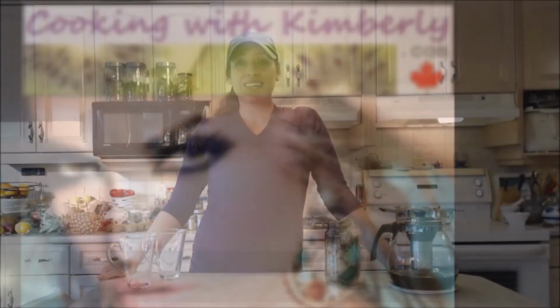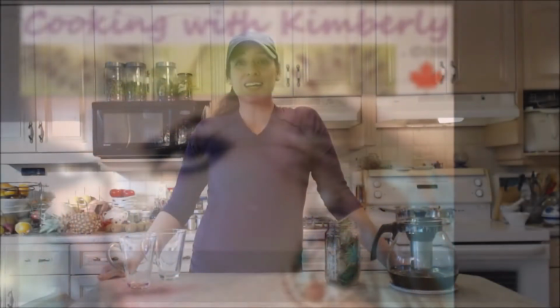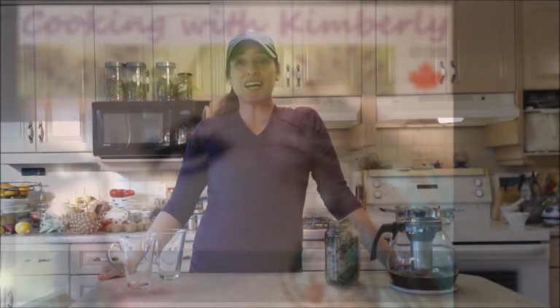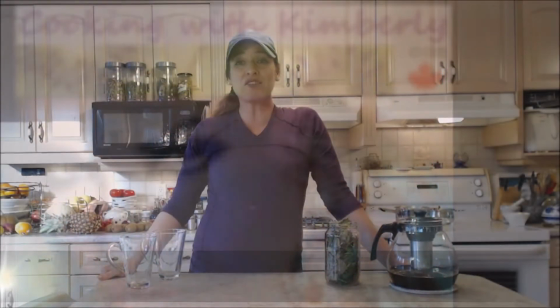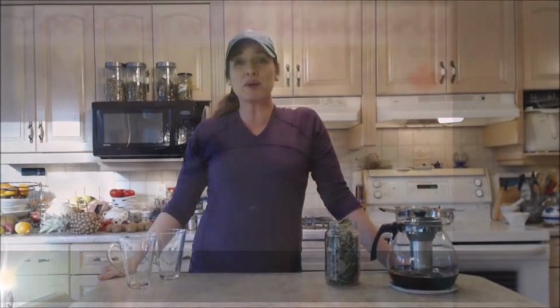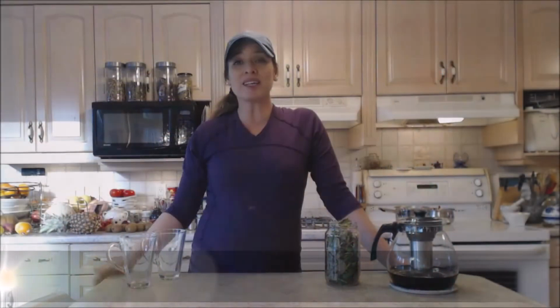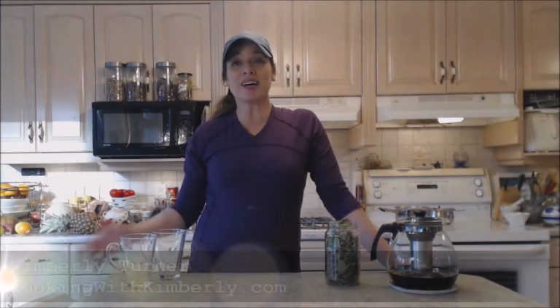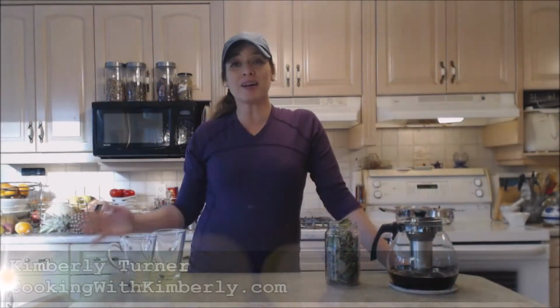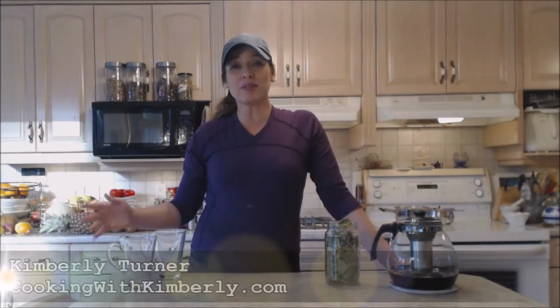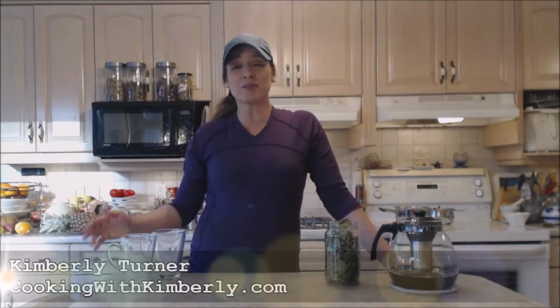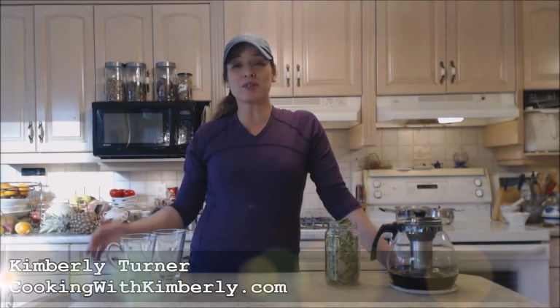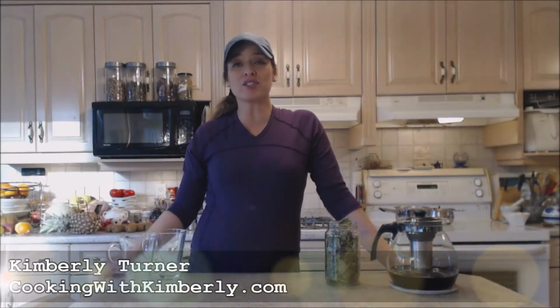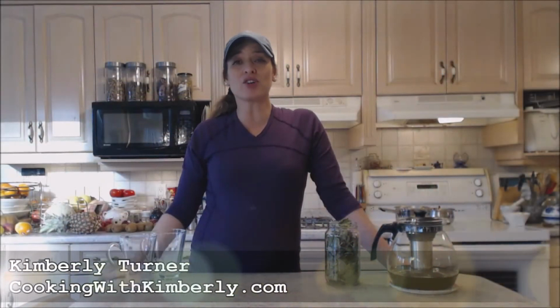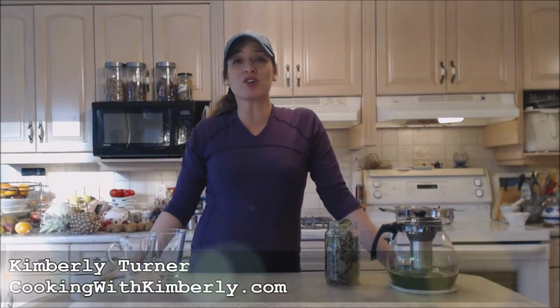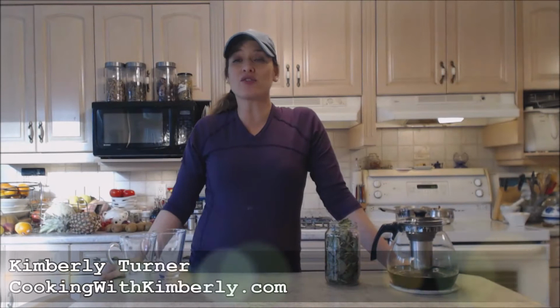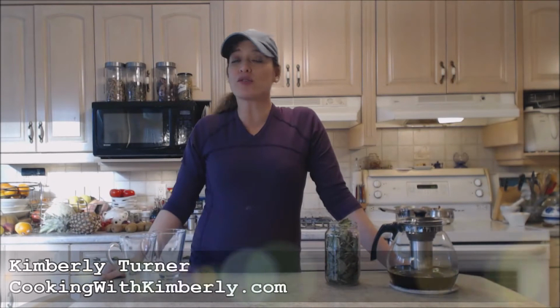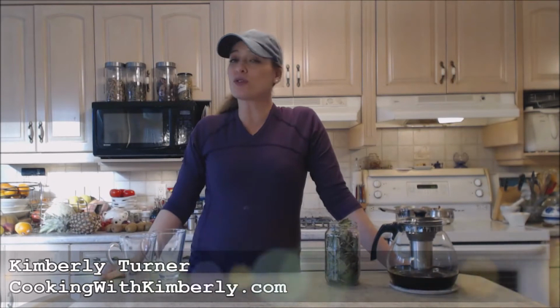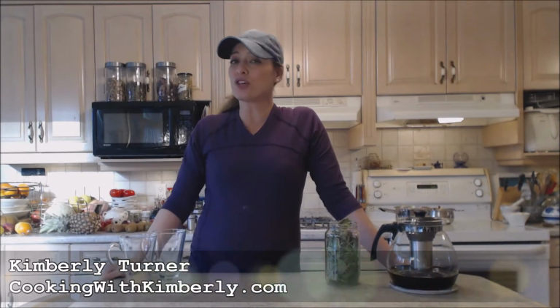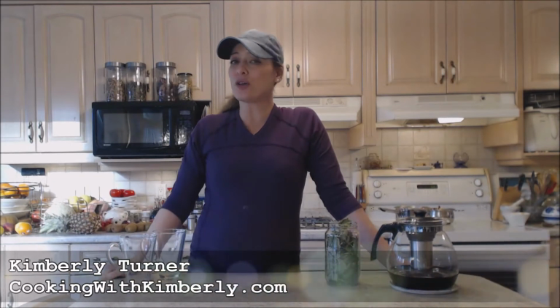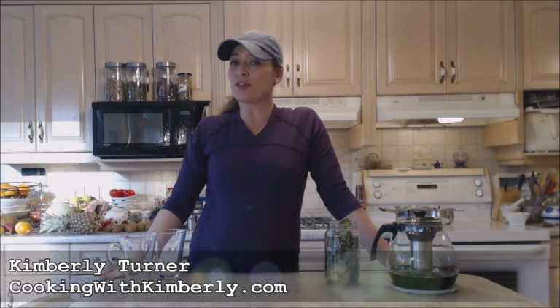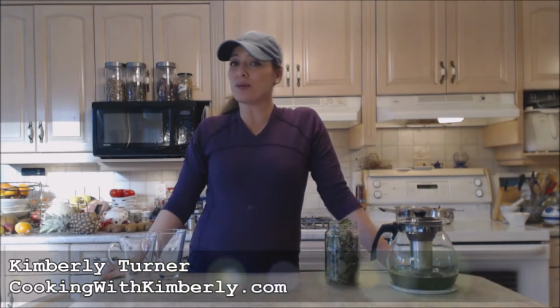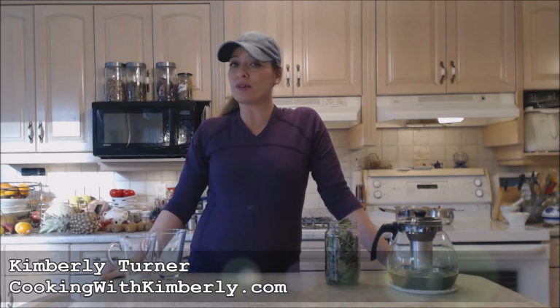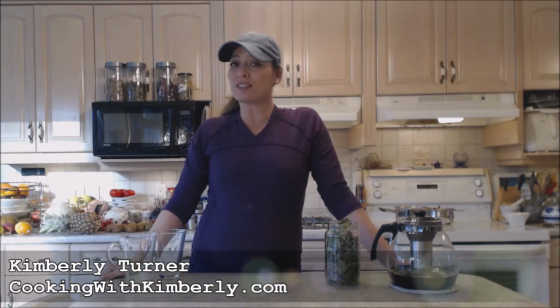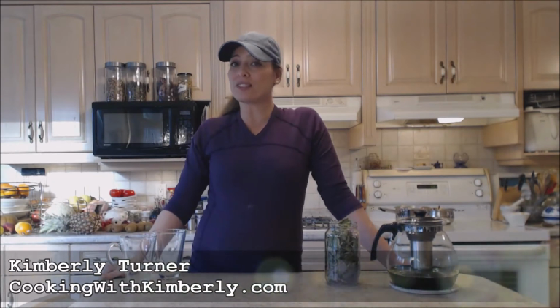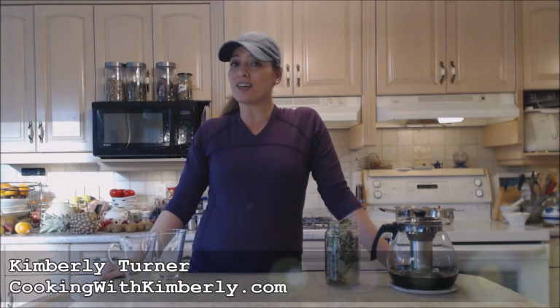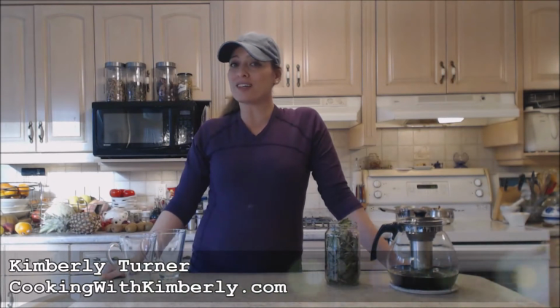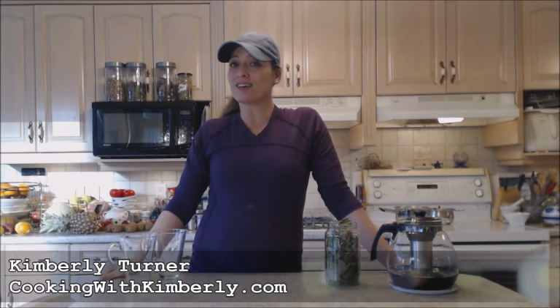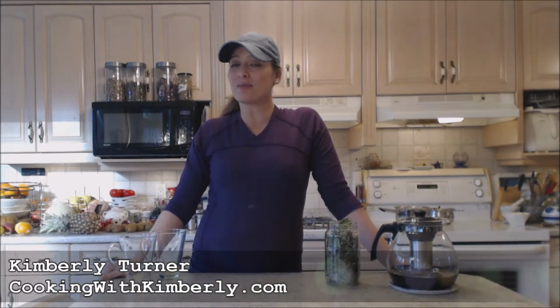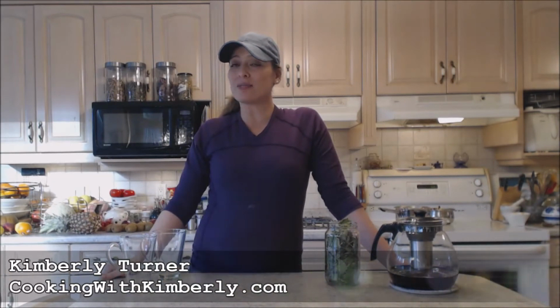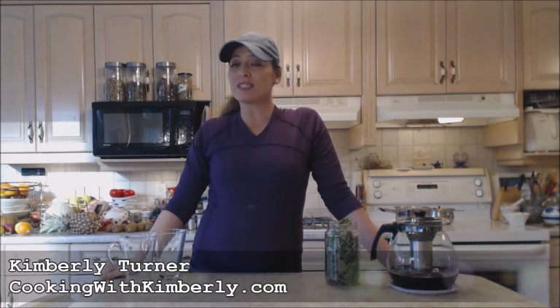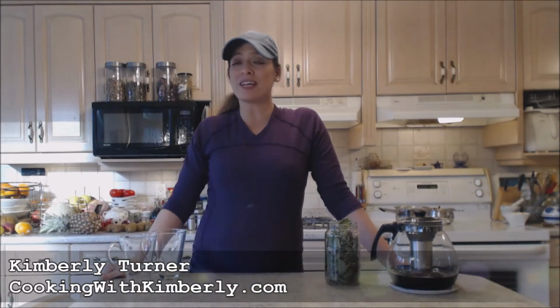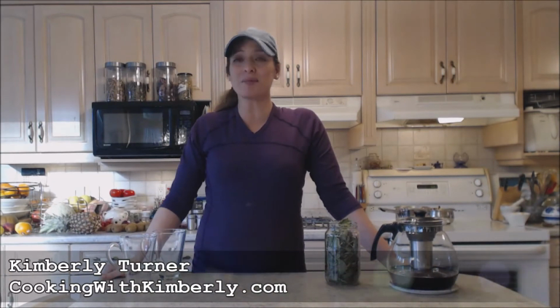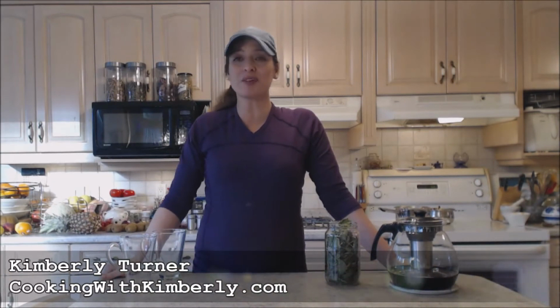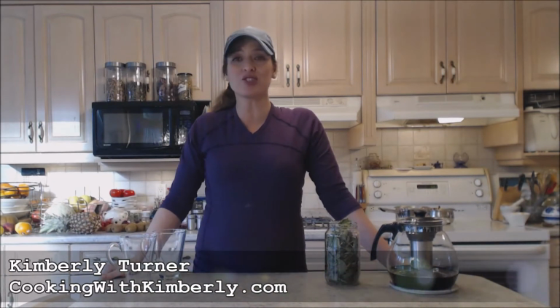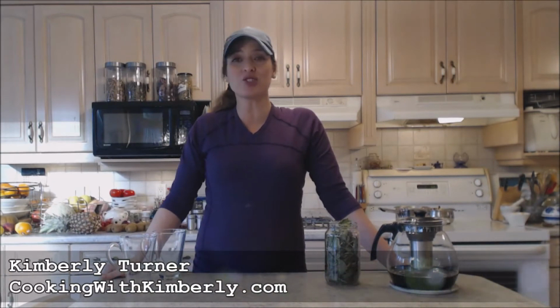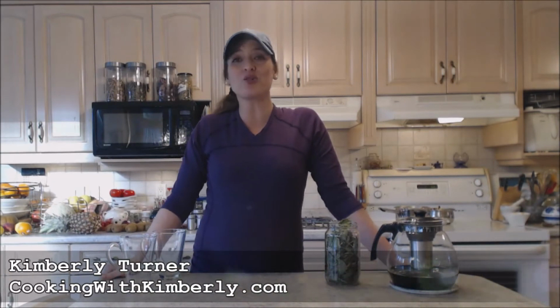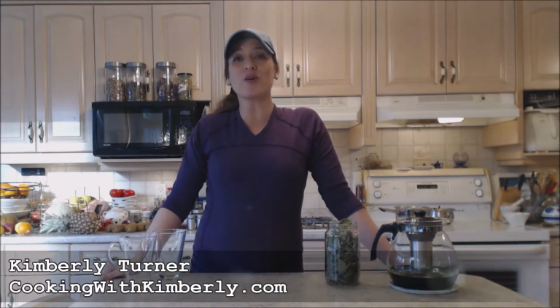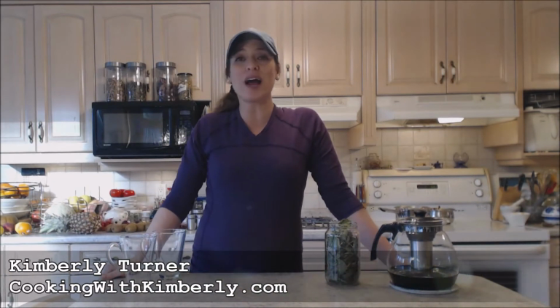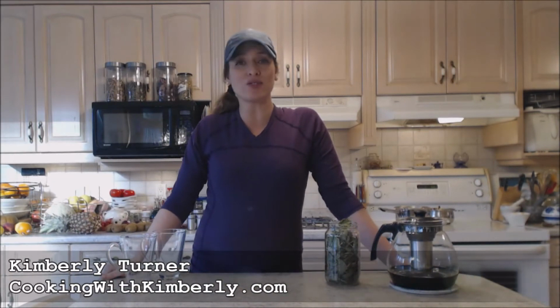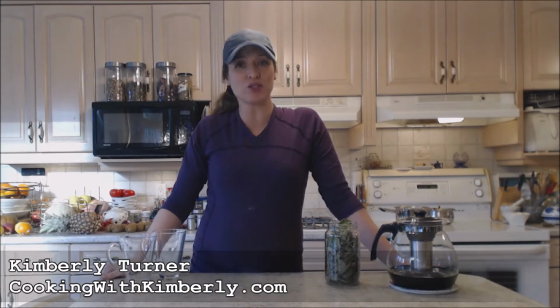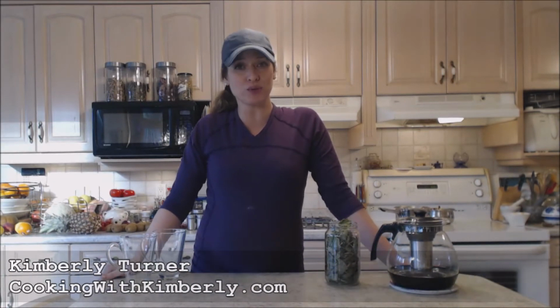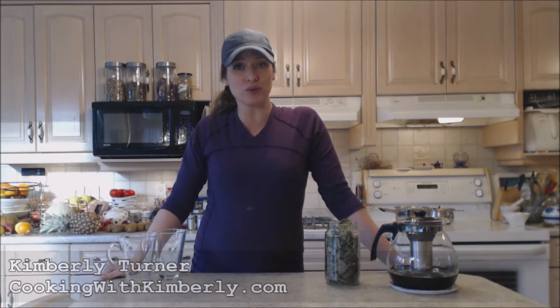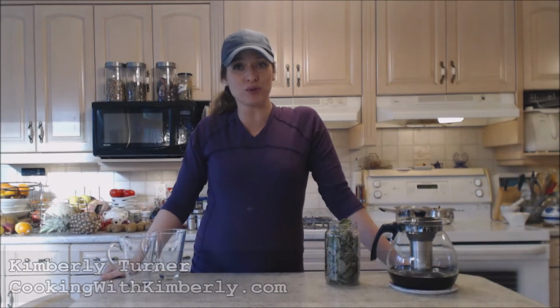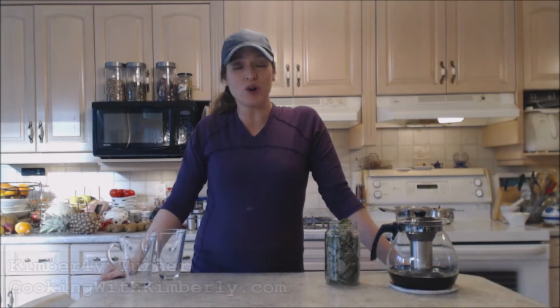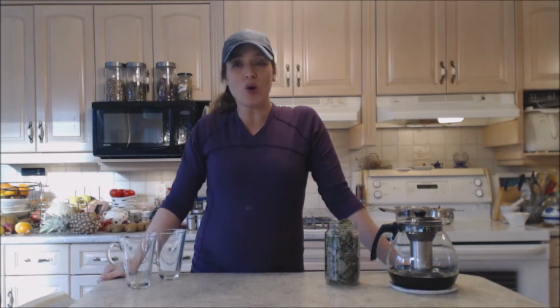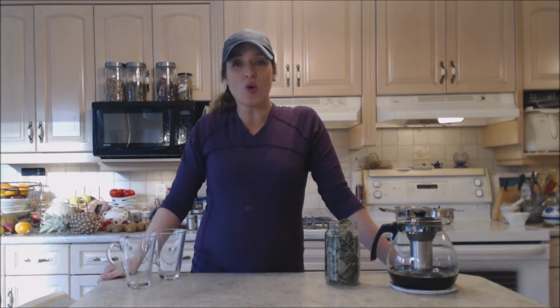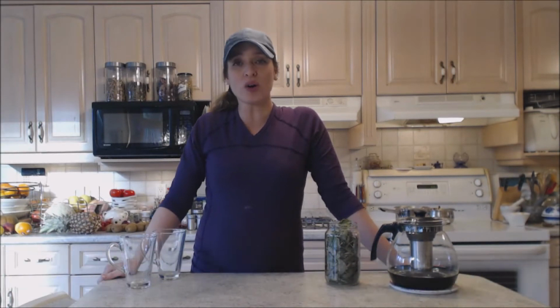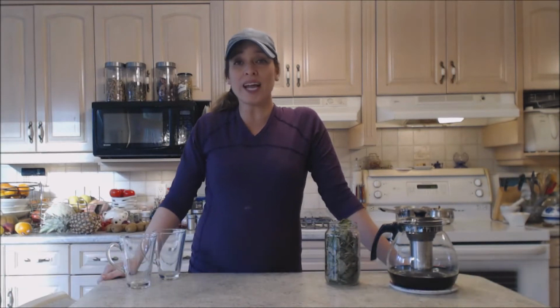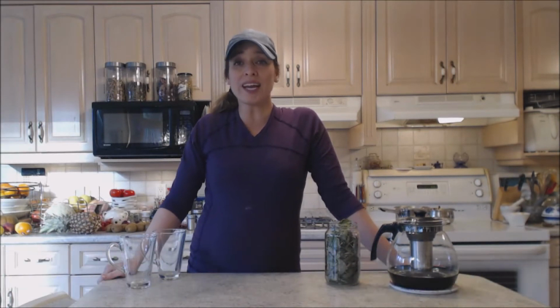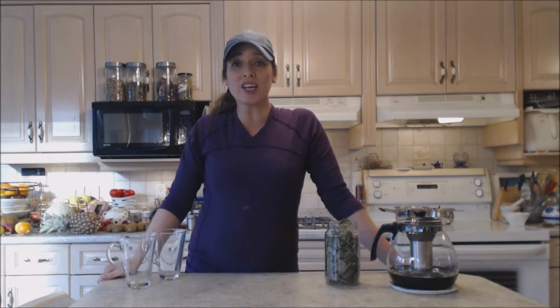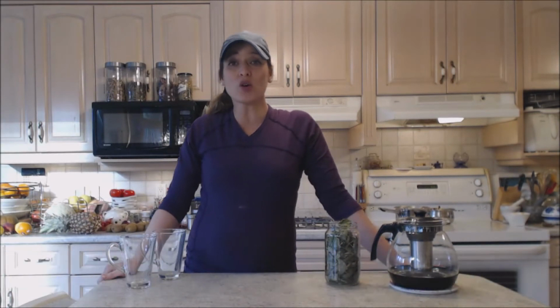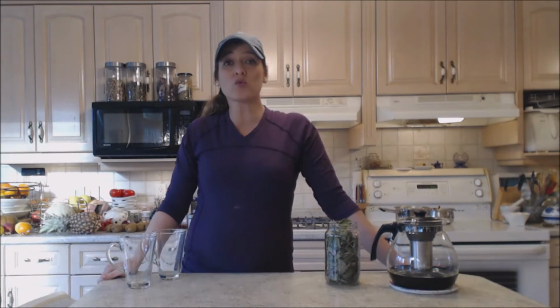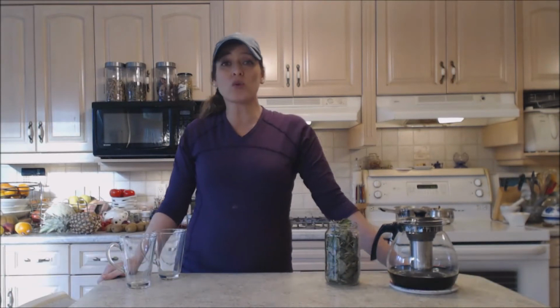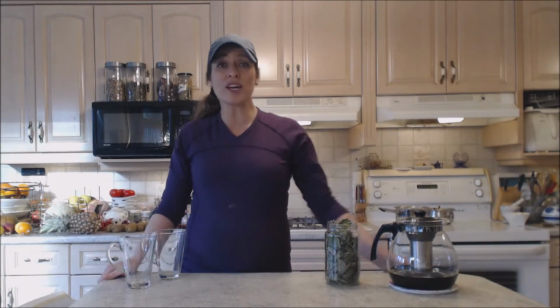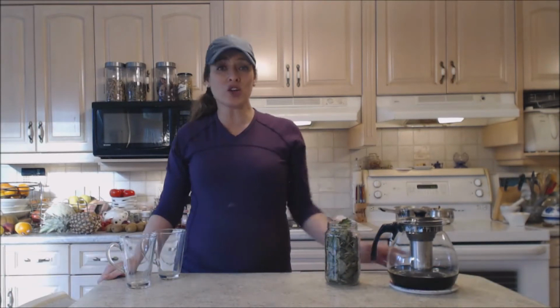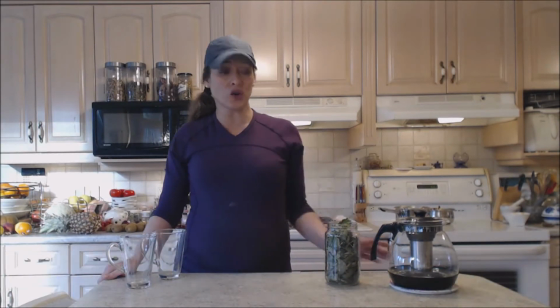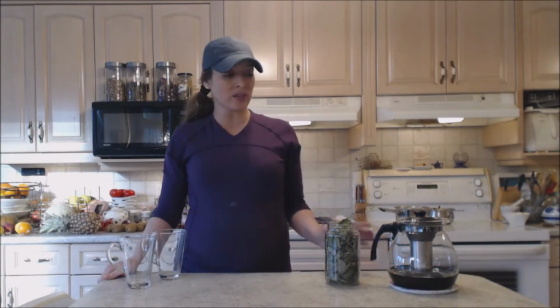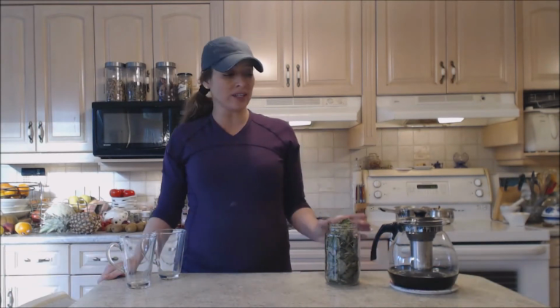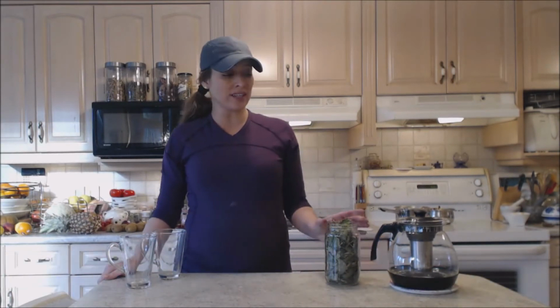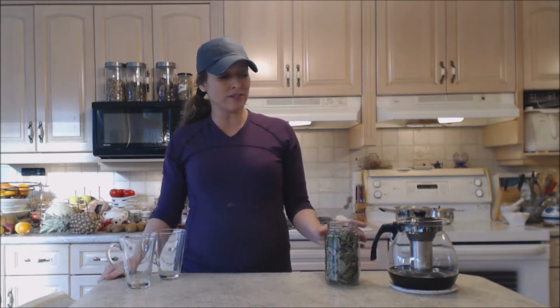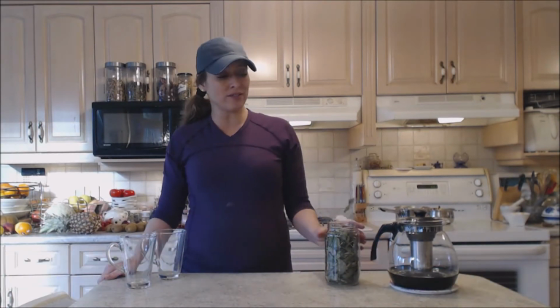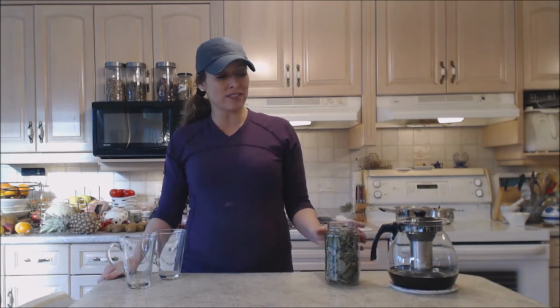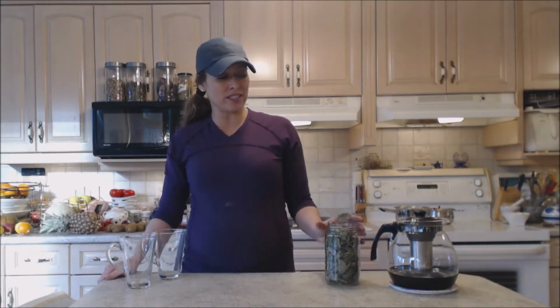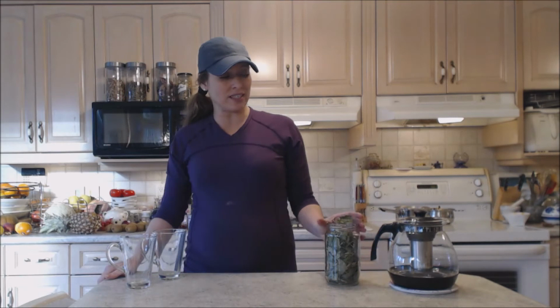Hi everybody, I'm Kimberly Turner from cookingwithkimberly.com and today I'm going to show you how to brew organic red currant leaf tea.